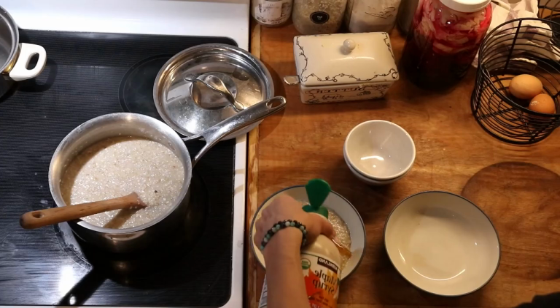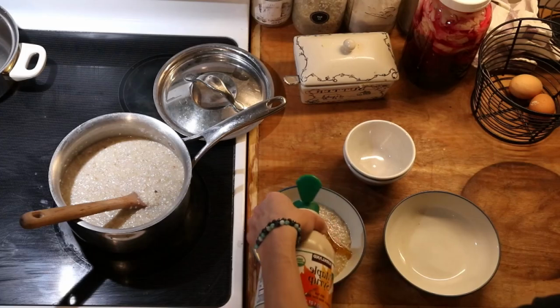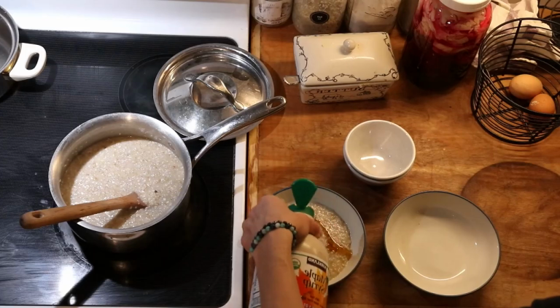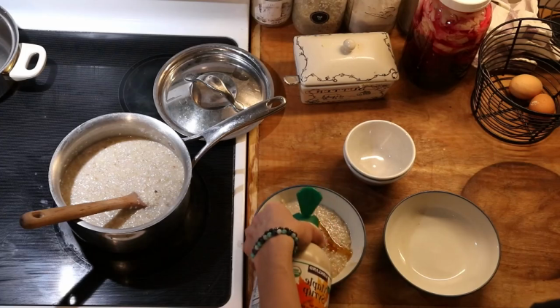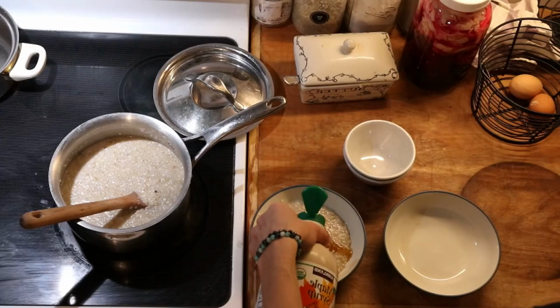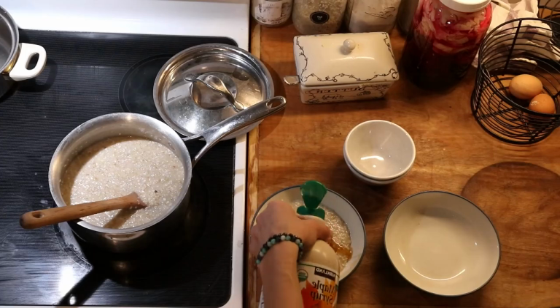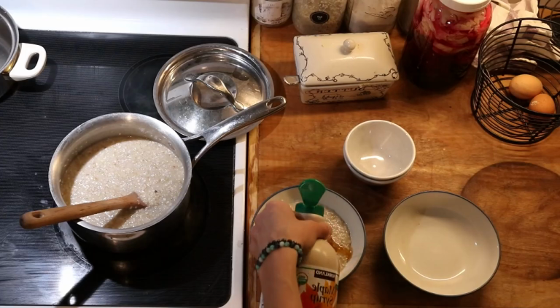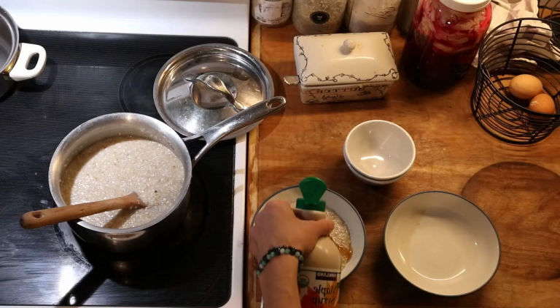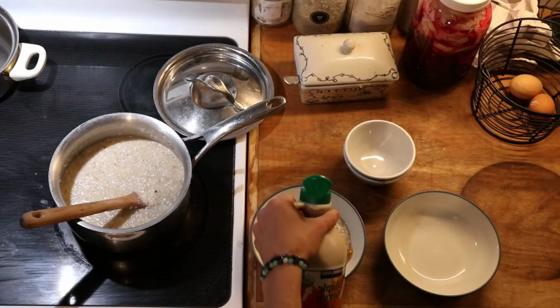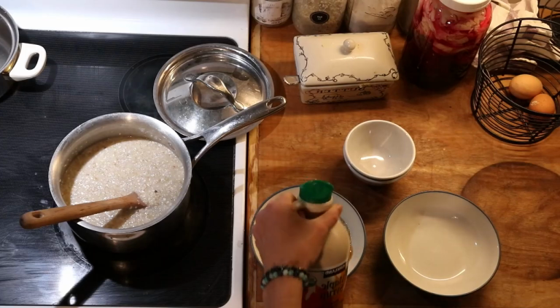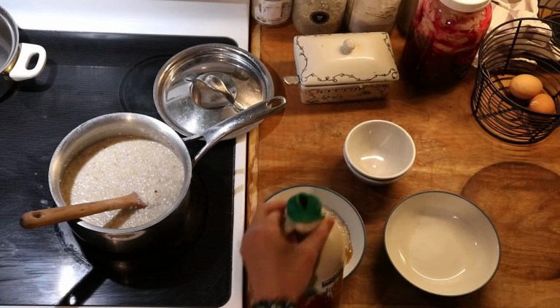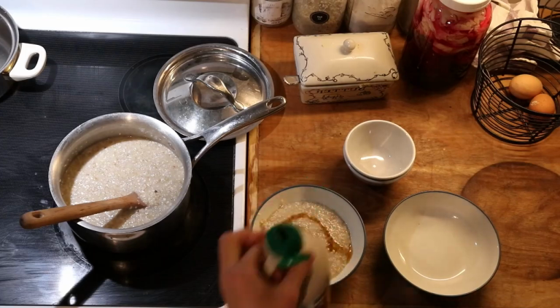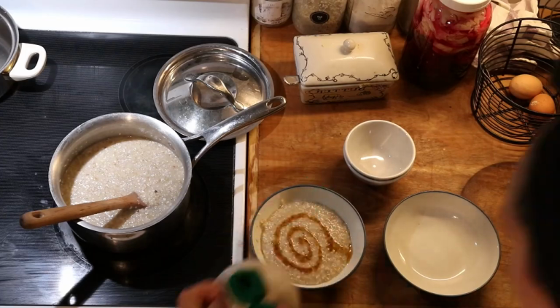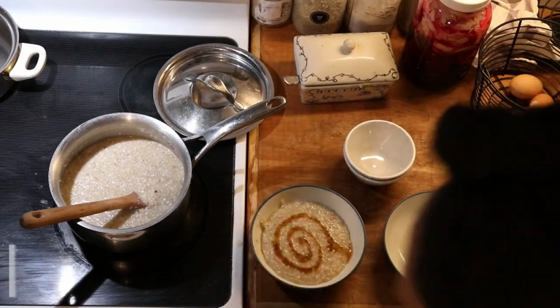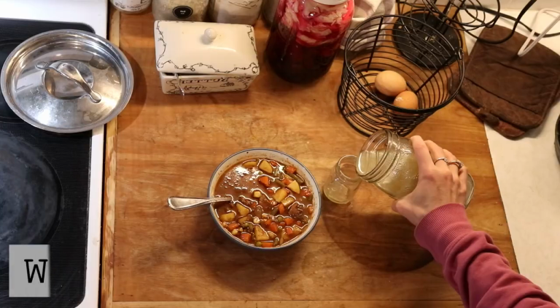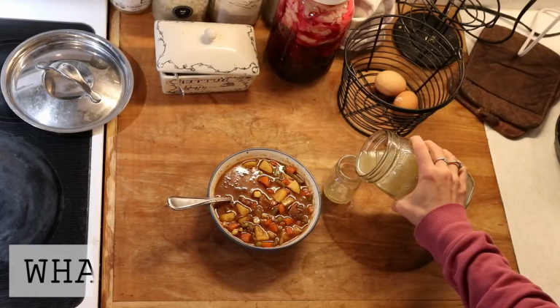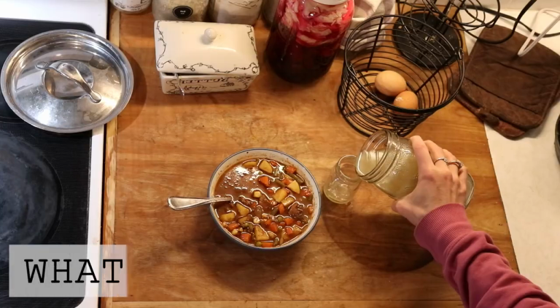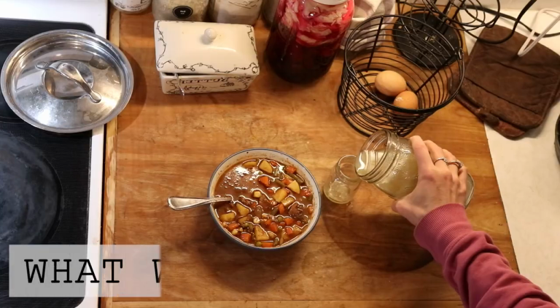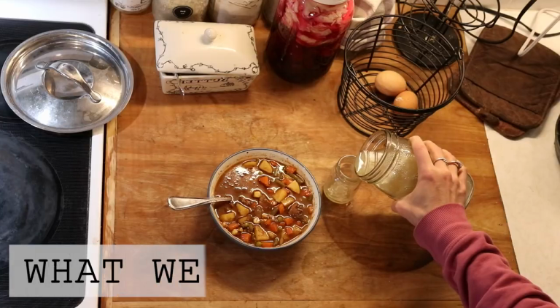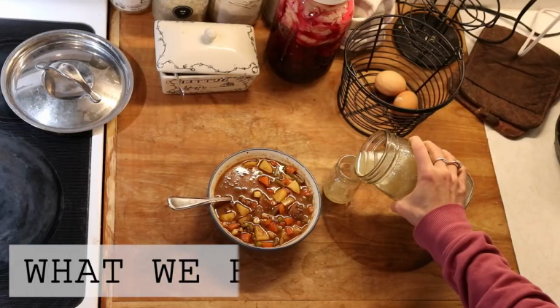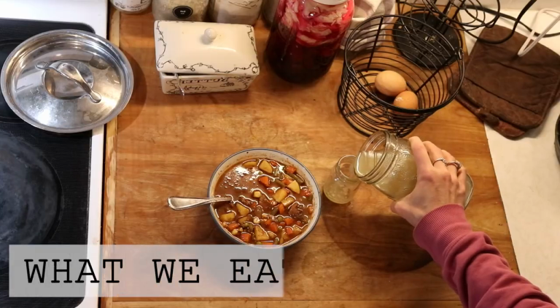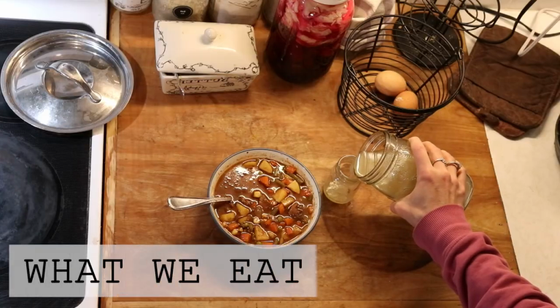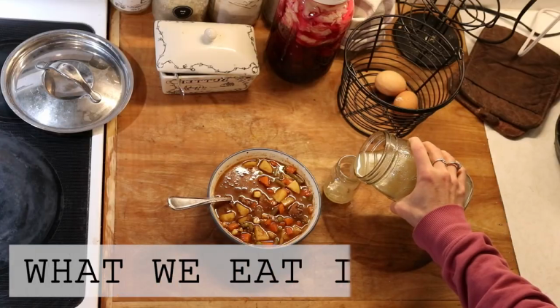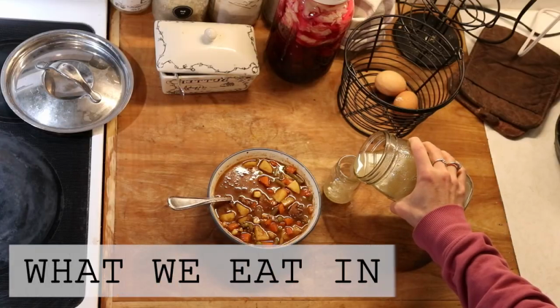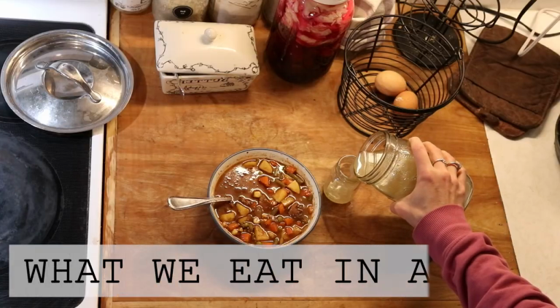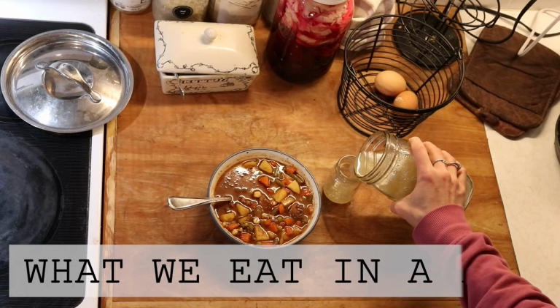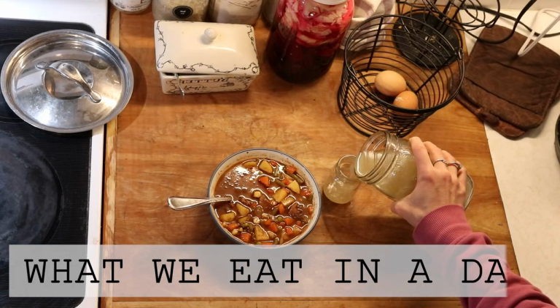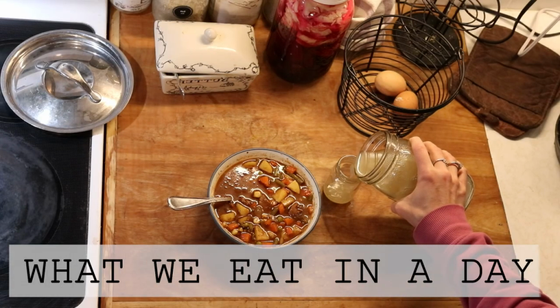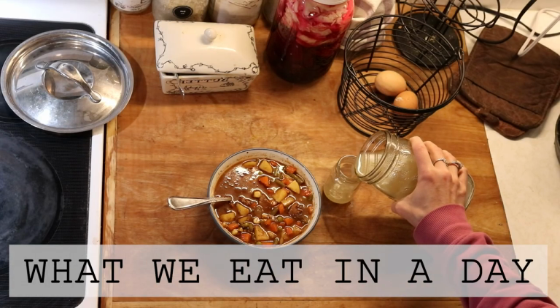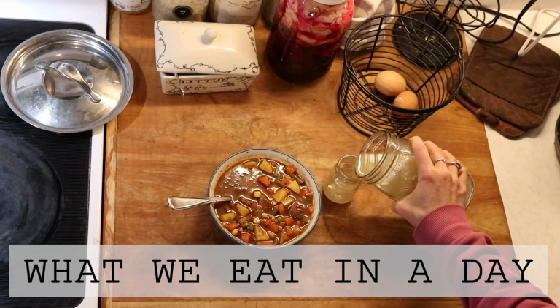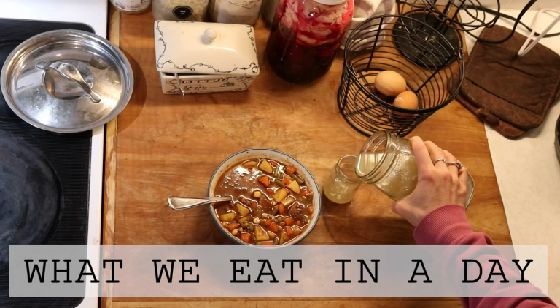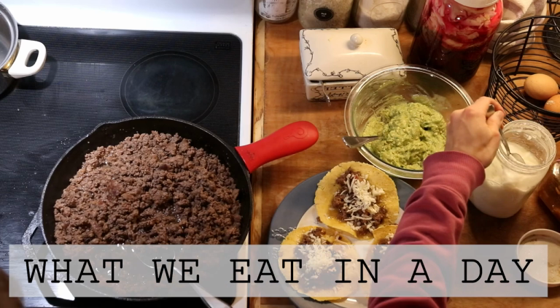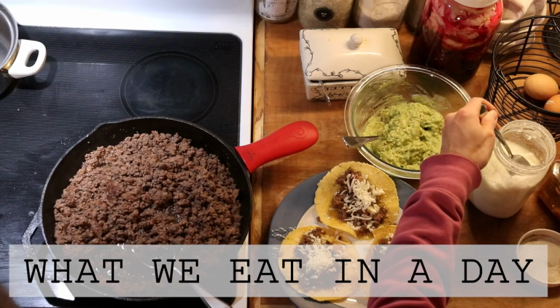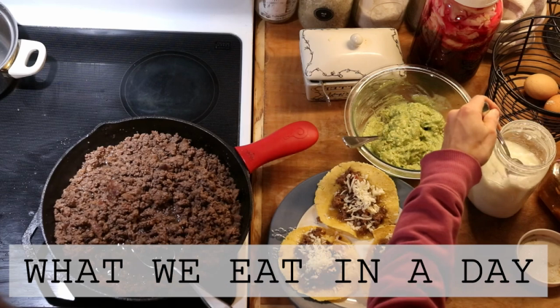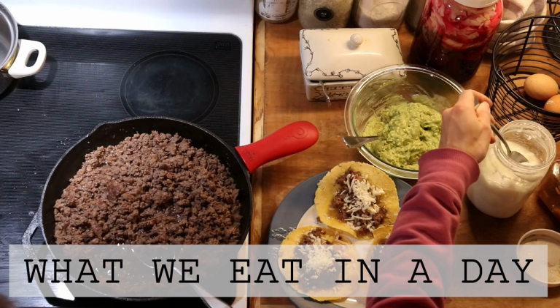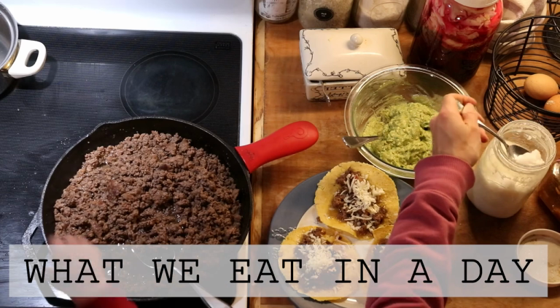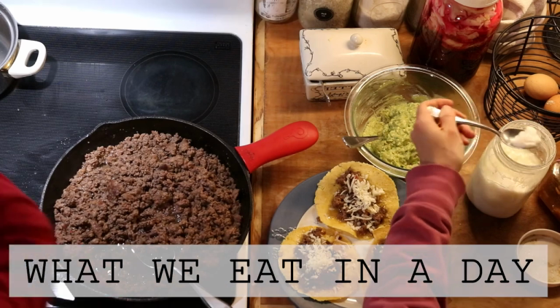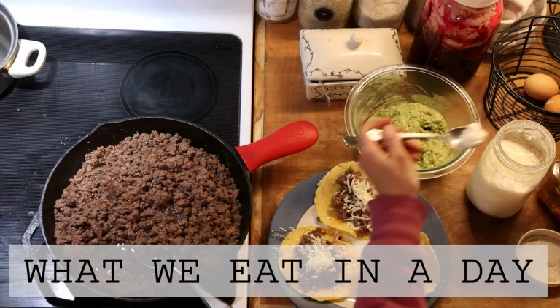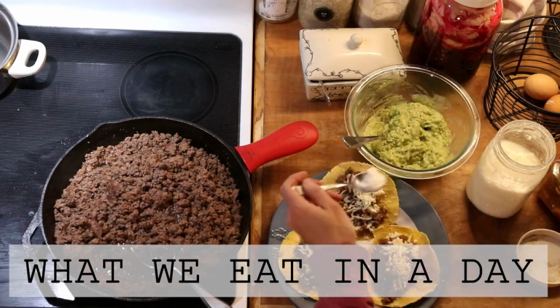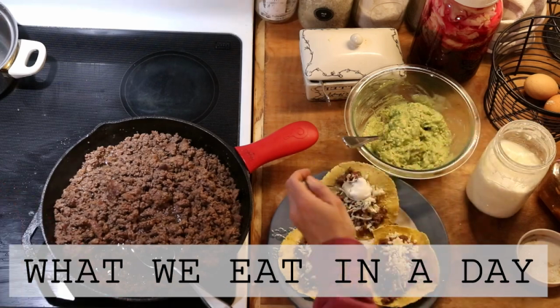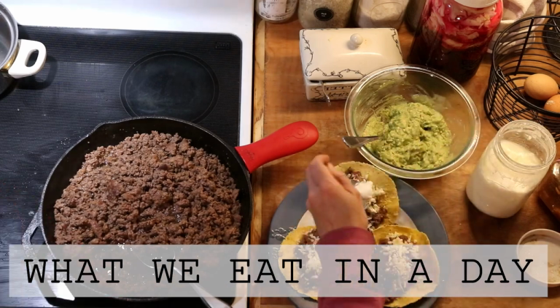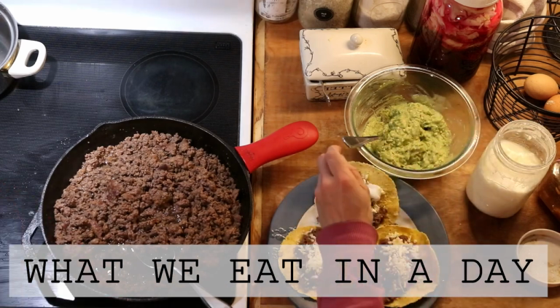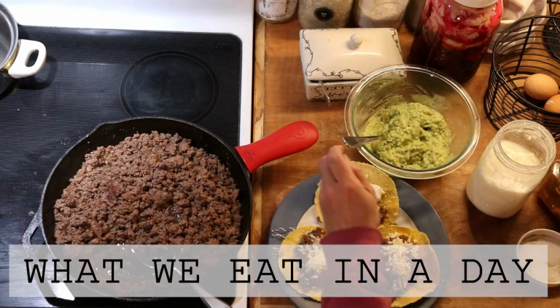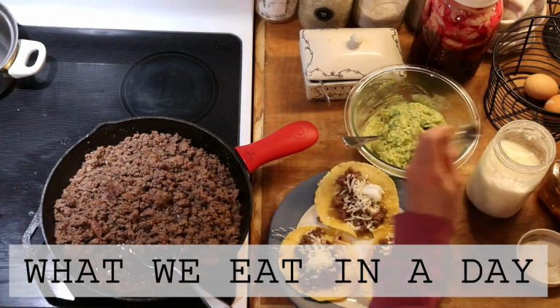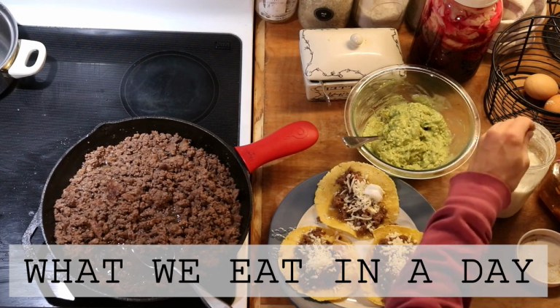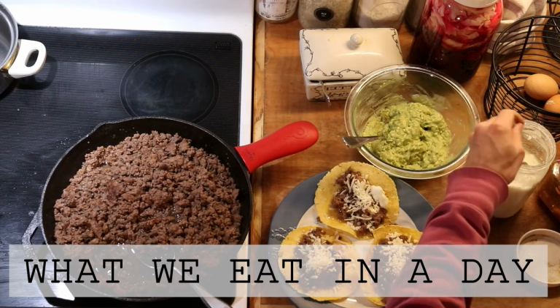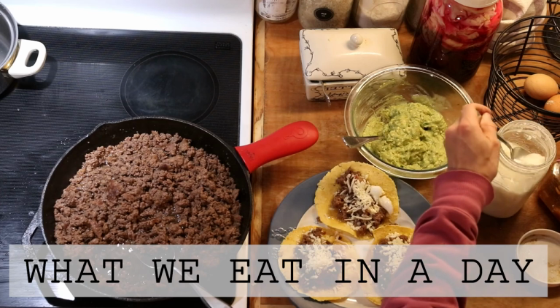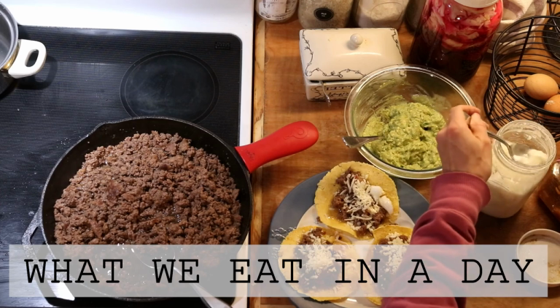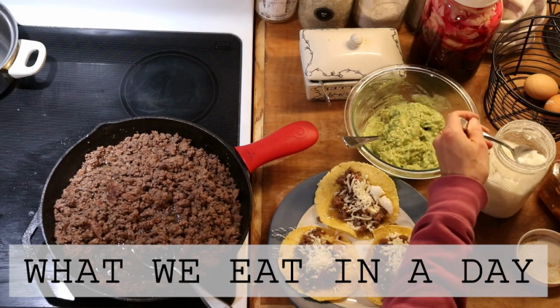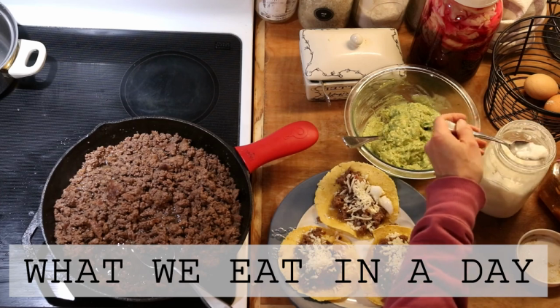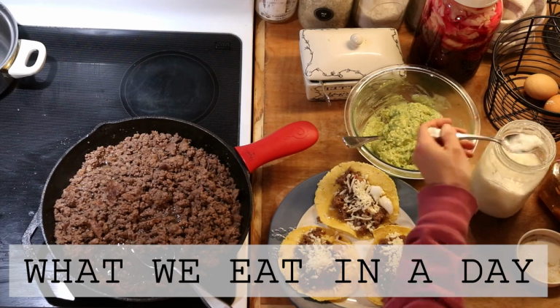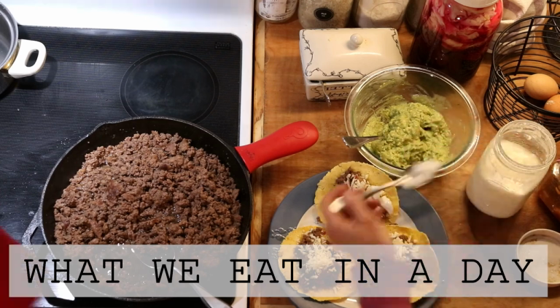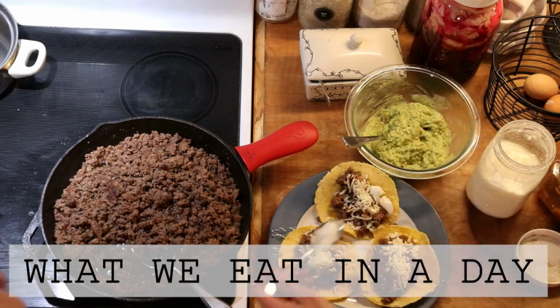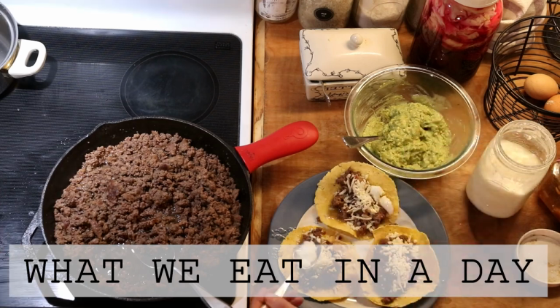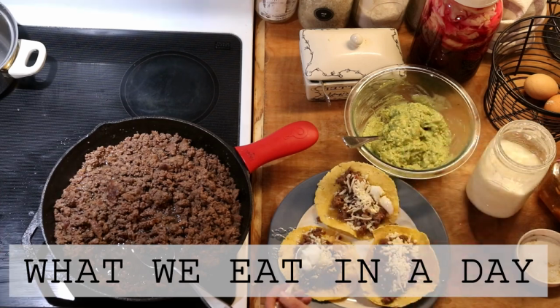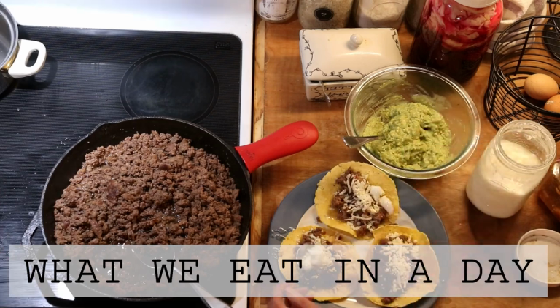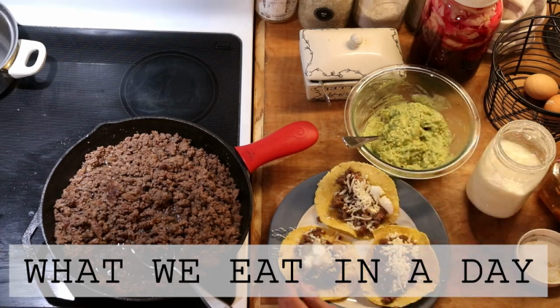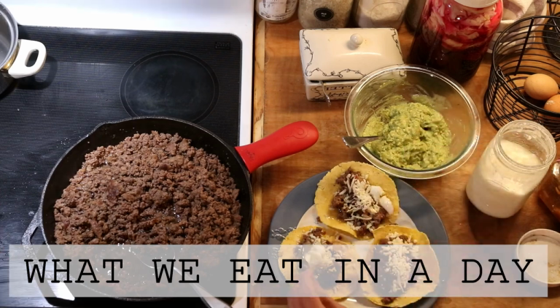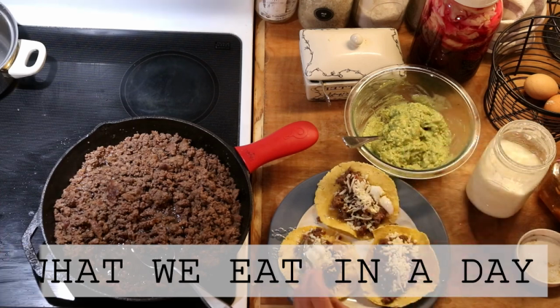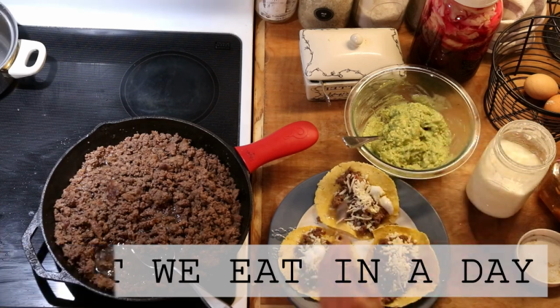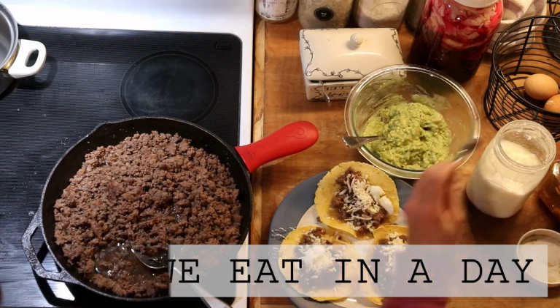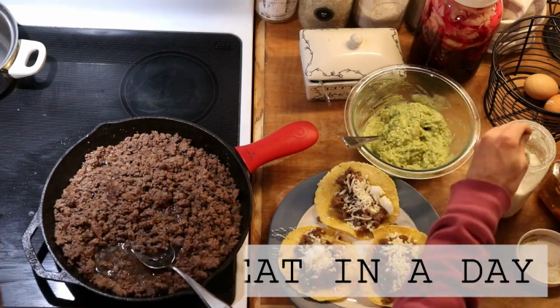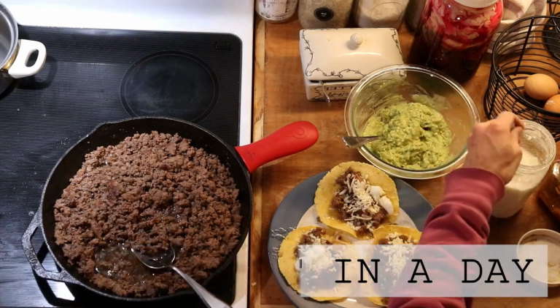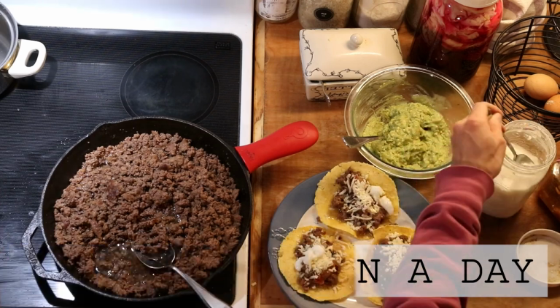Hi everyone, it's Marissa from BumblebeeApothecary.com and today I'm going to bring you along in another What We Eat in a Day video.